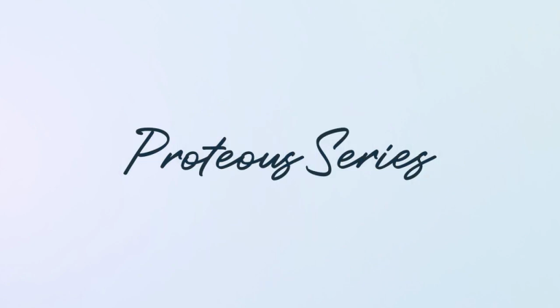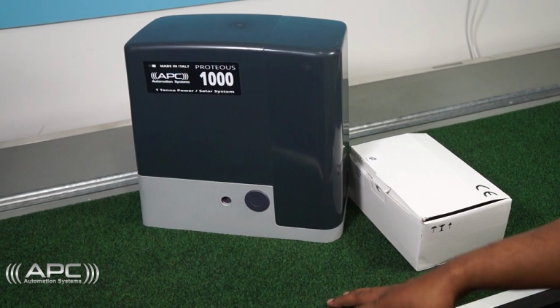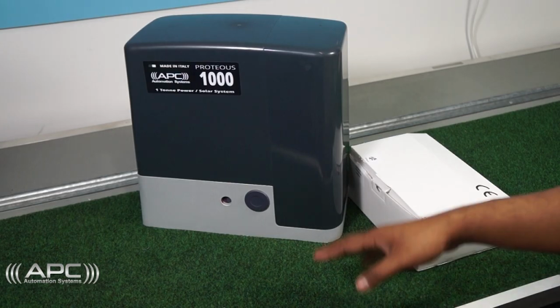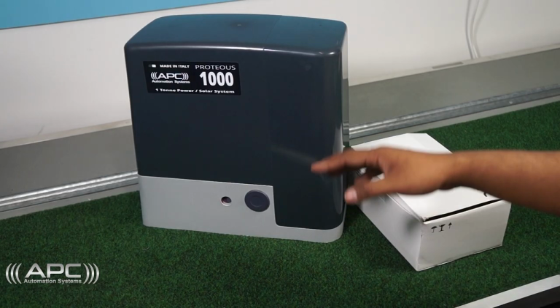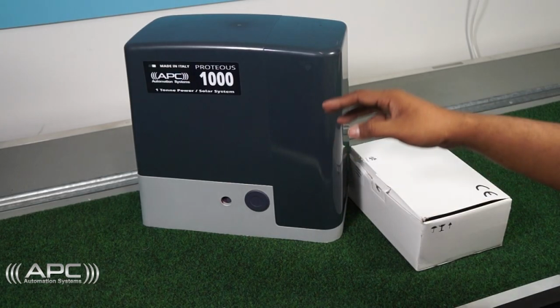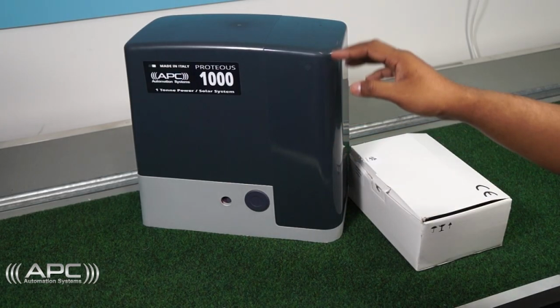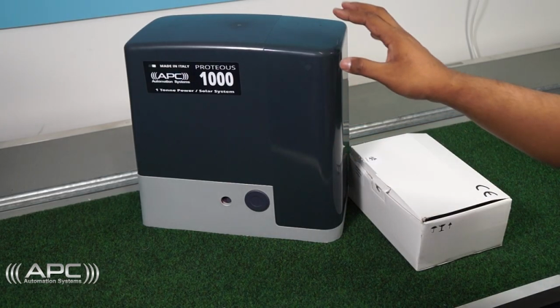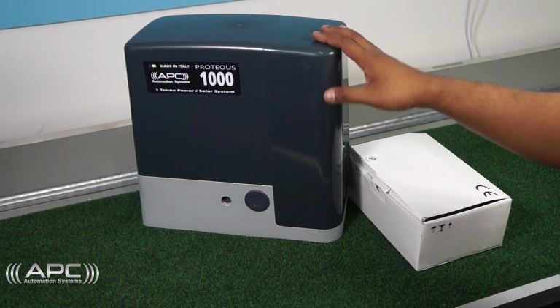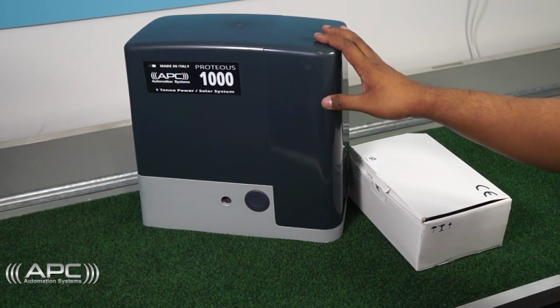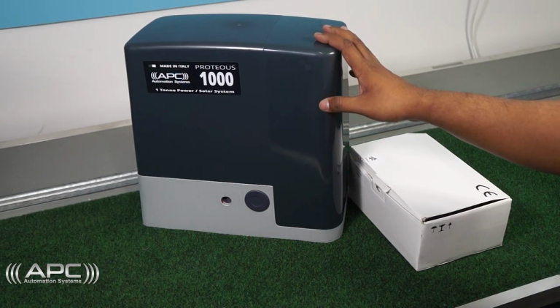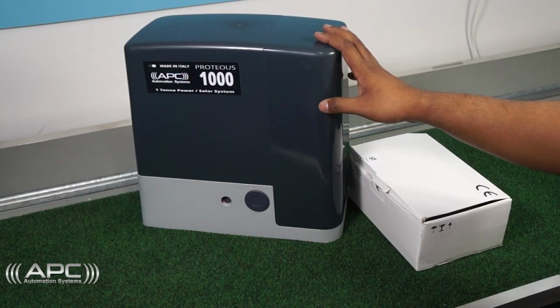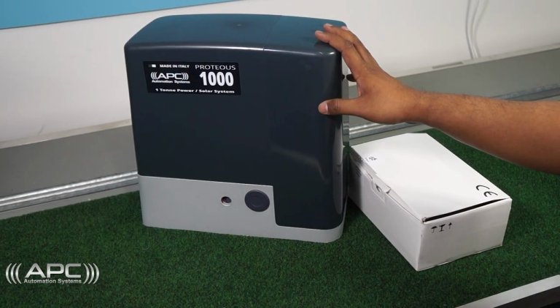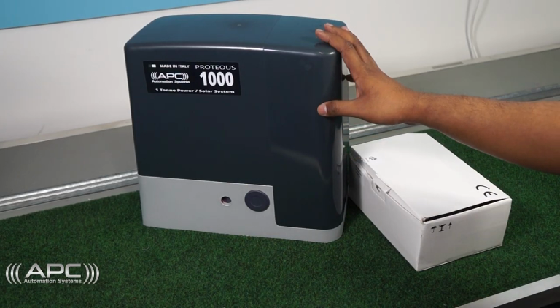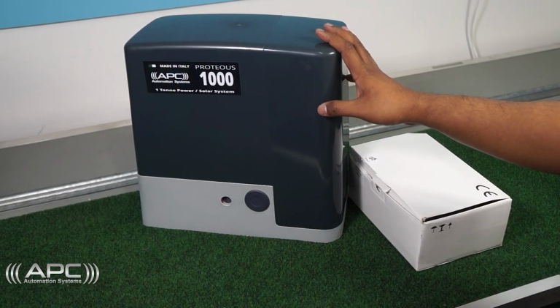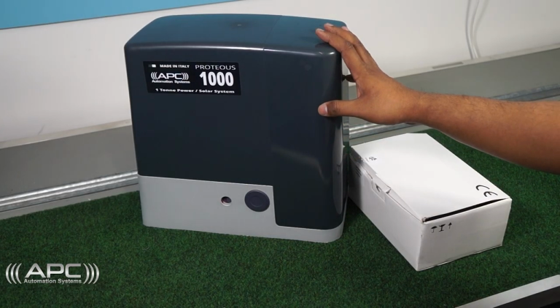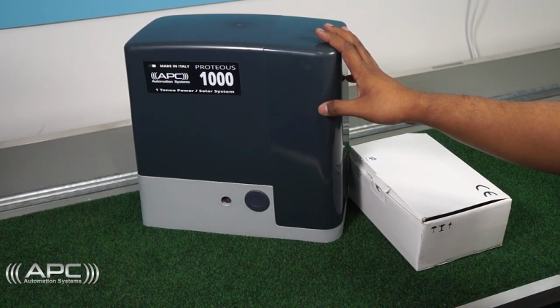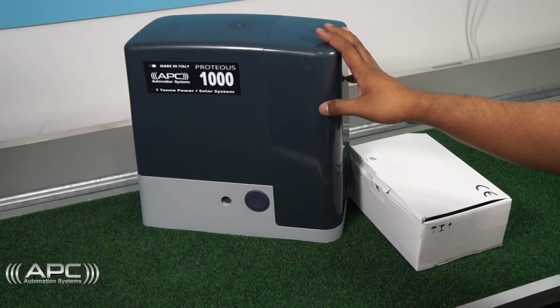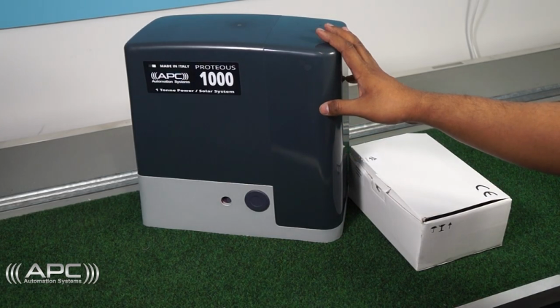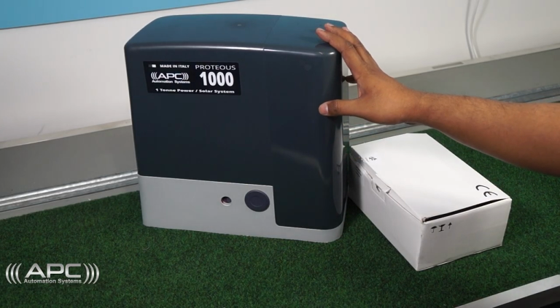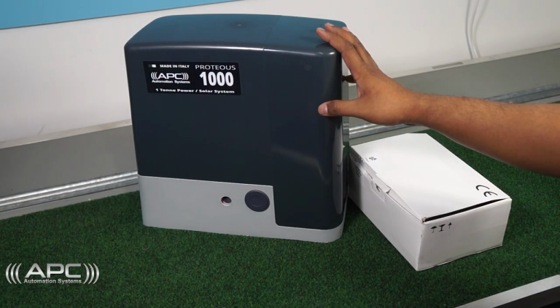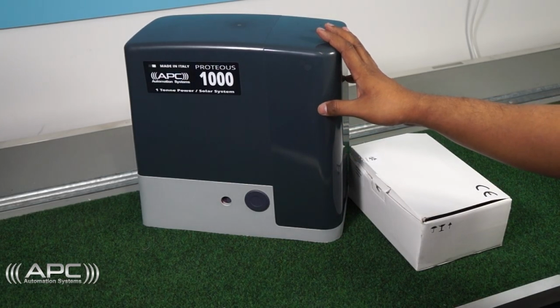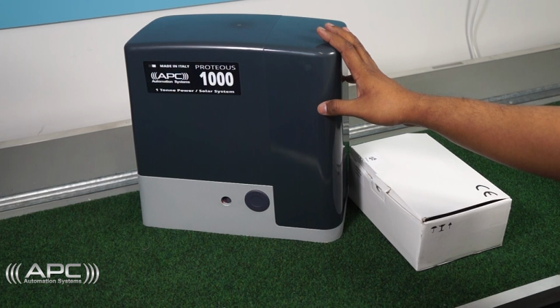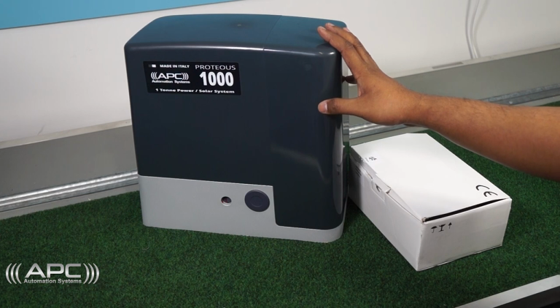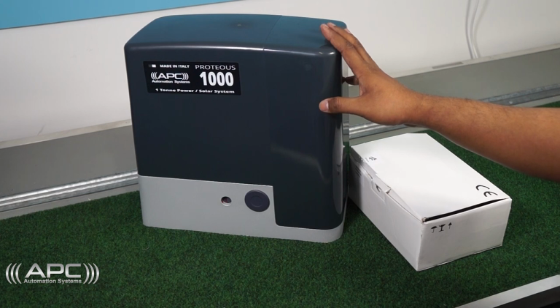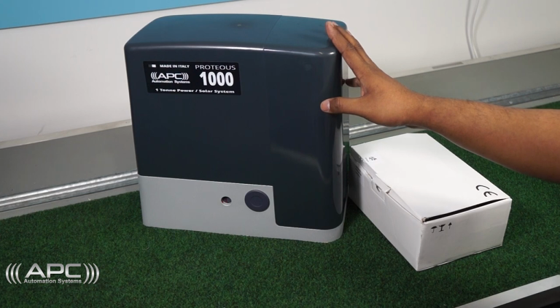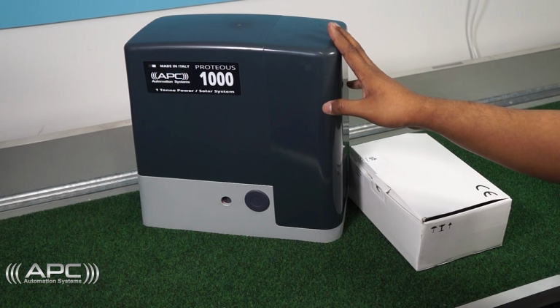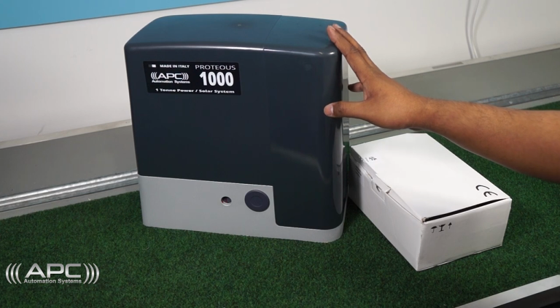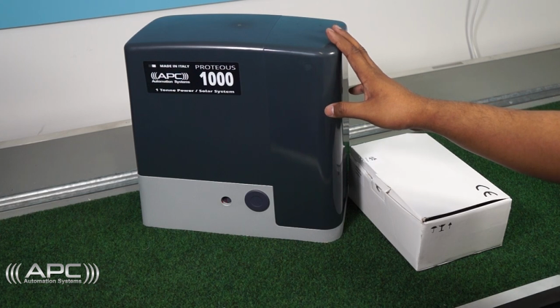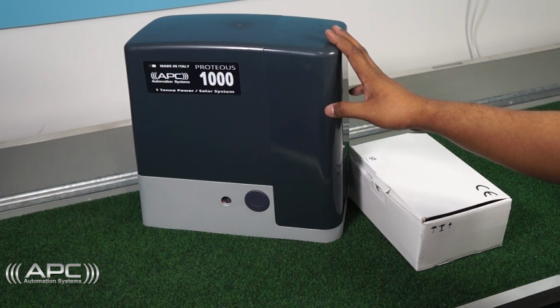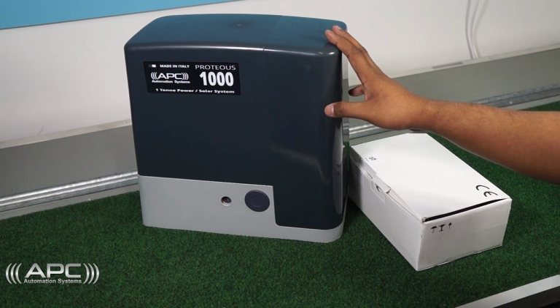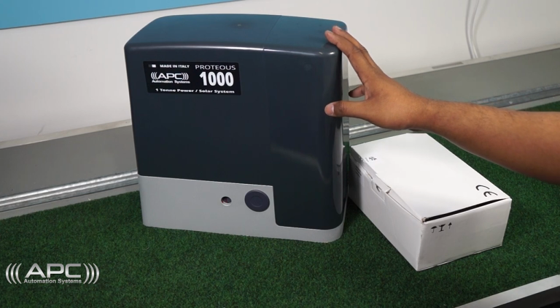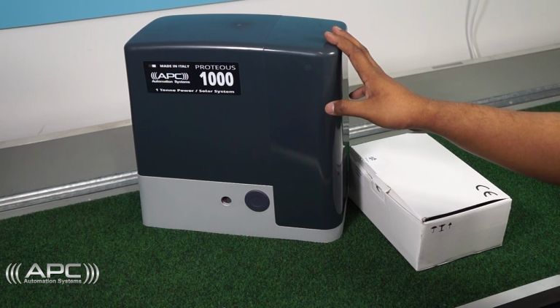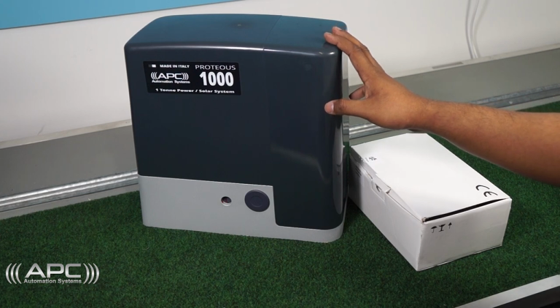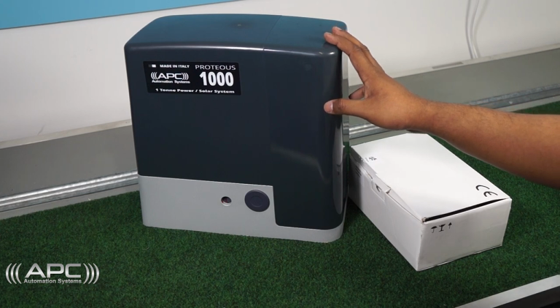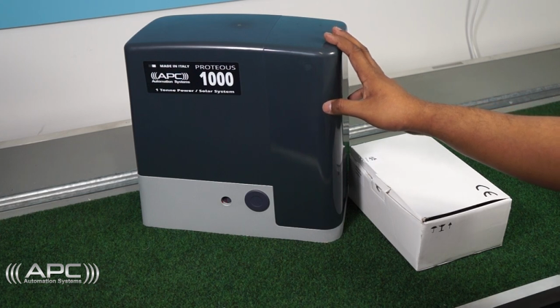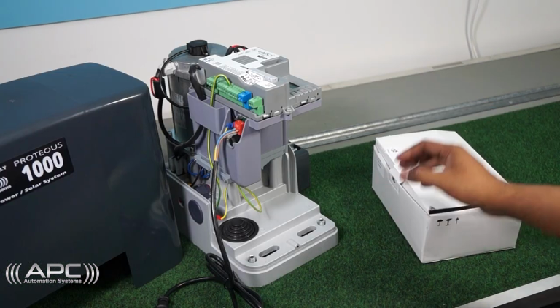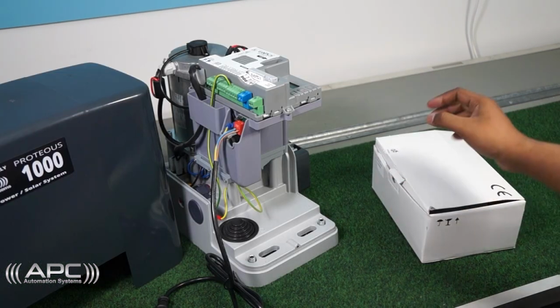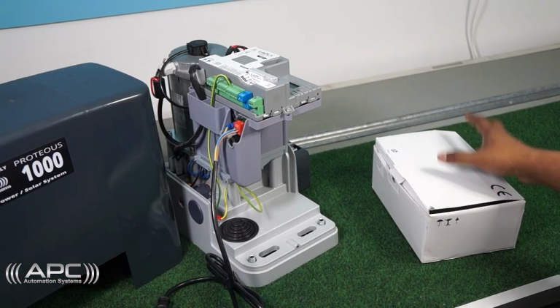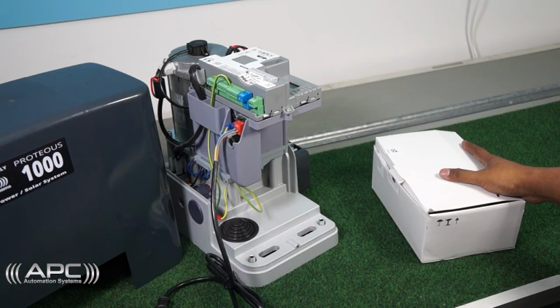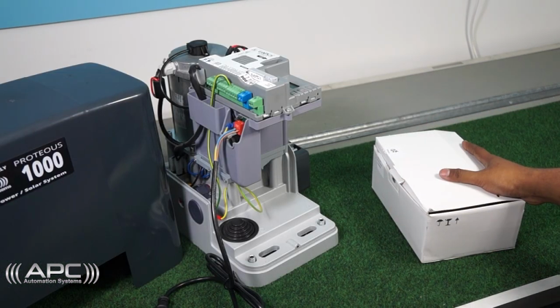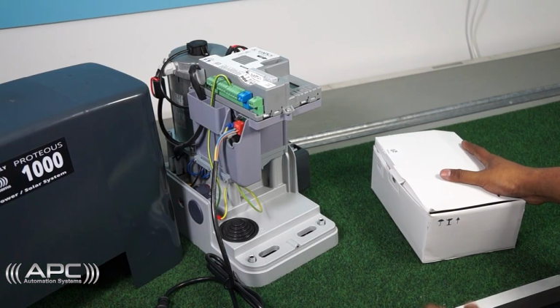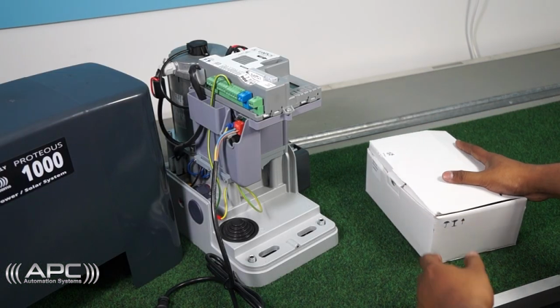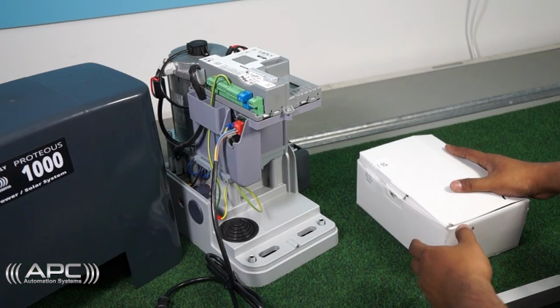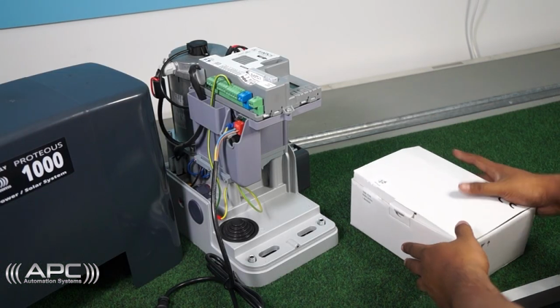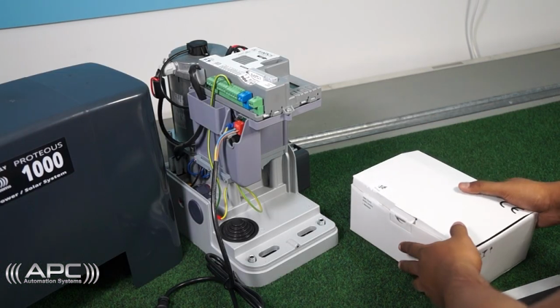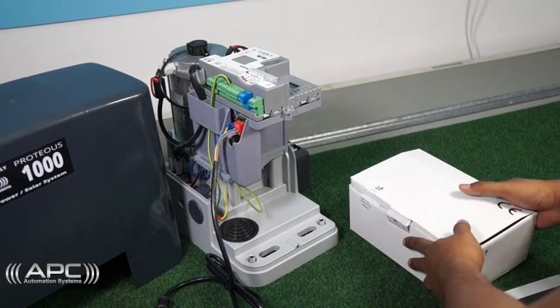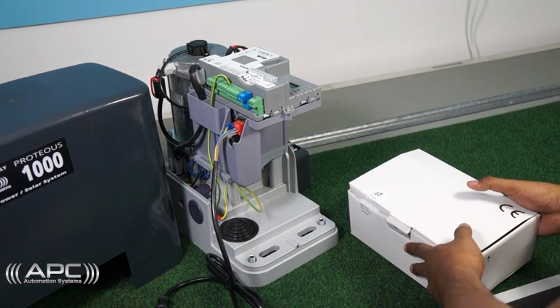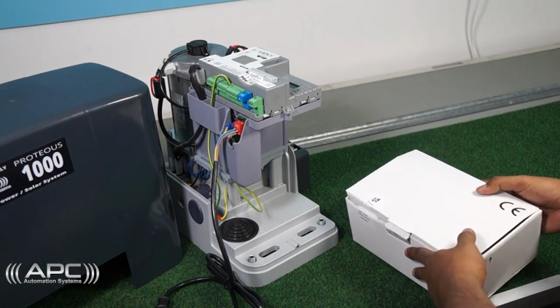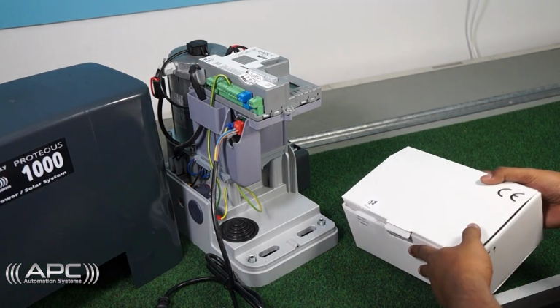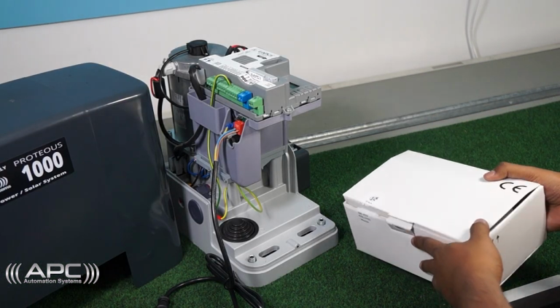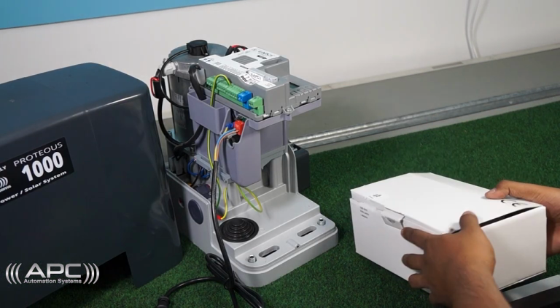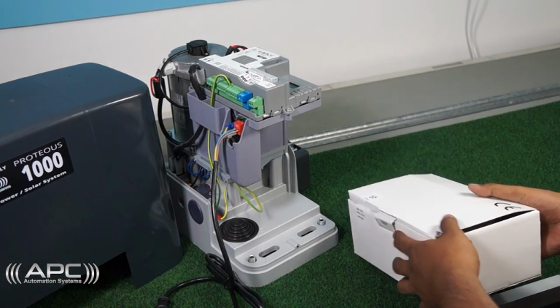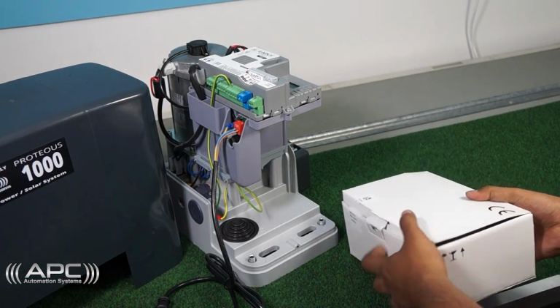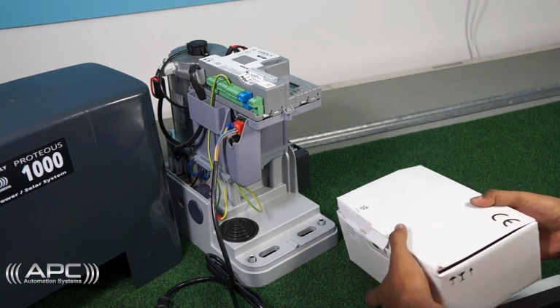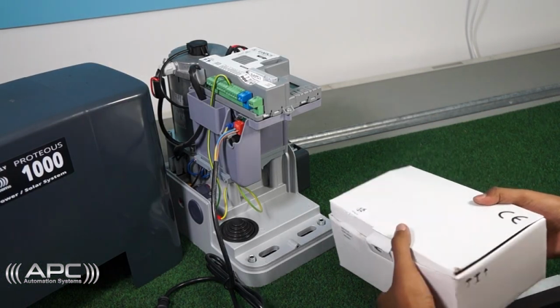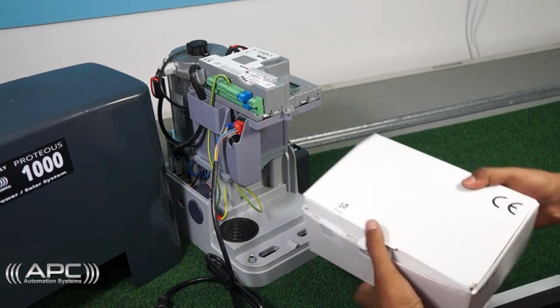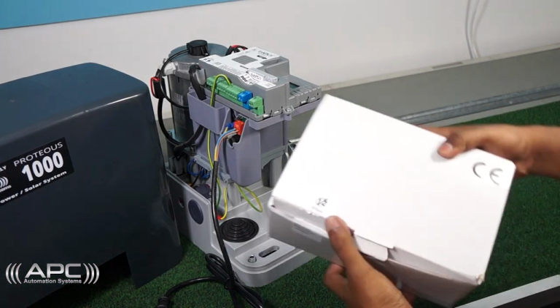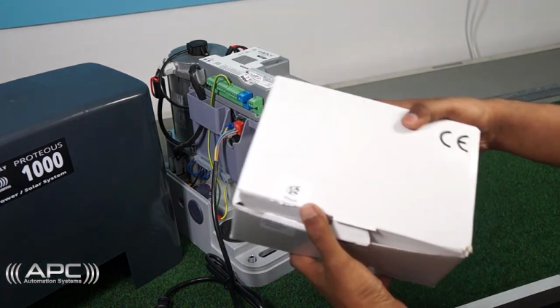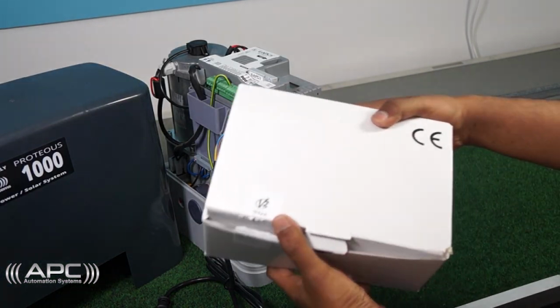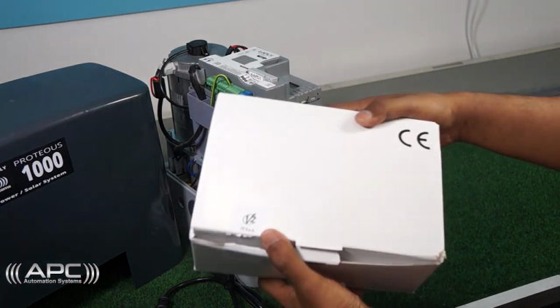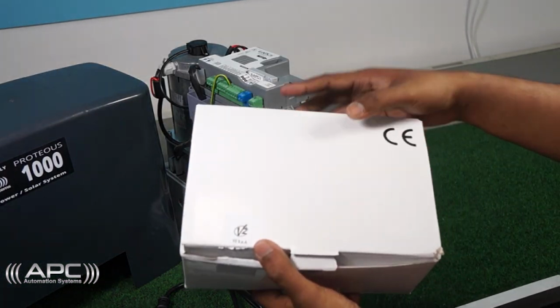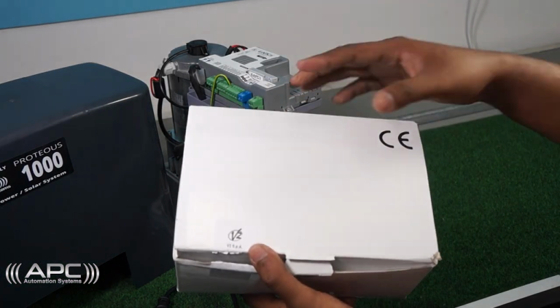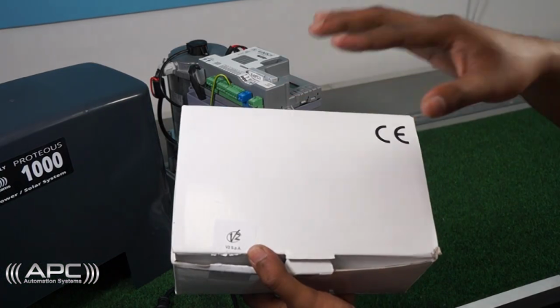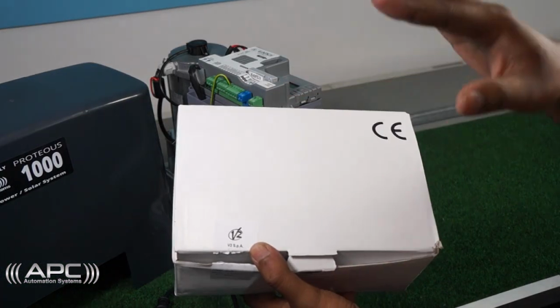Hello there. In this video we will learn how to connect an external battery system to the Proteus 1000 gate opener.